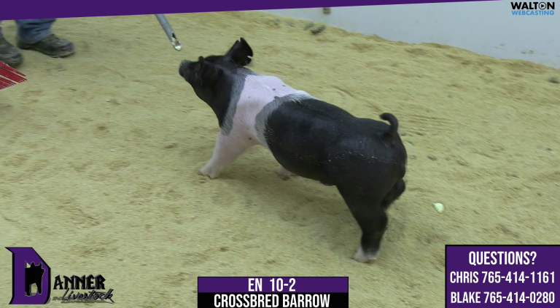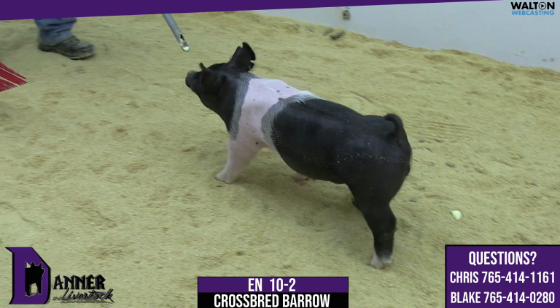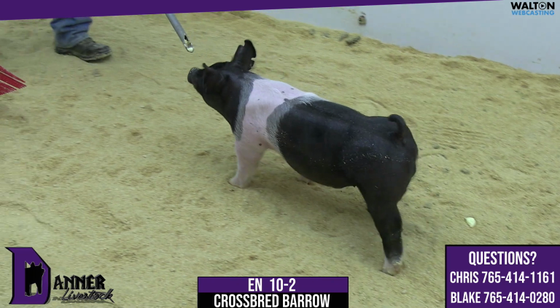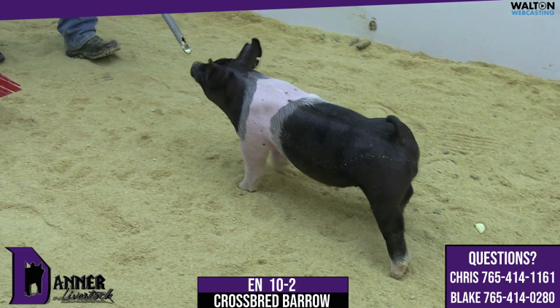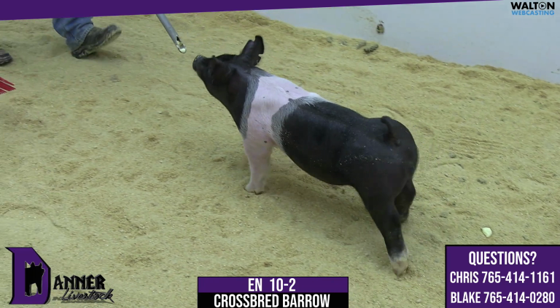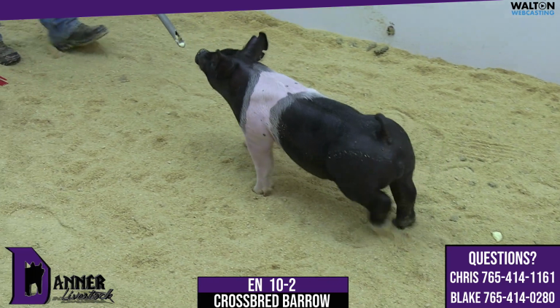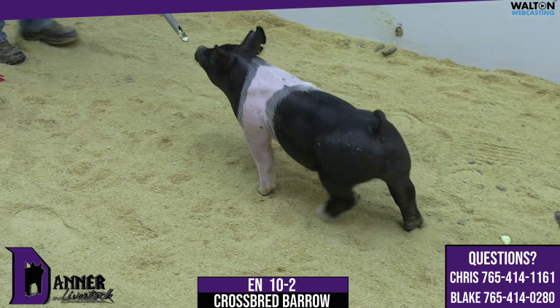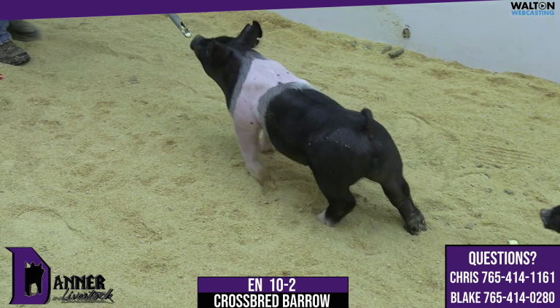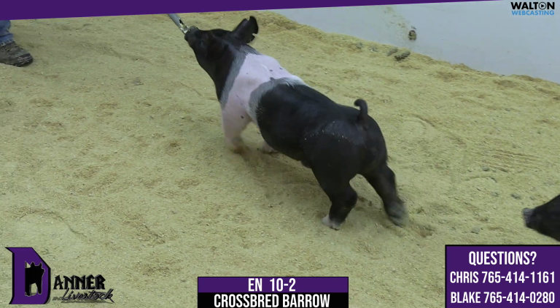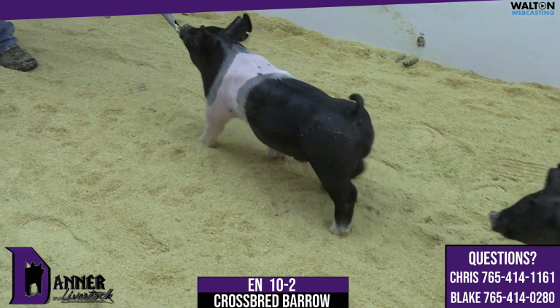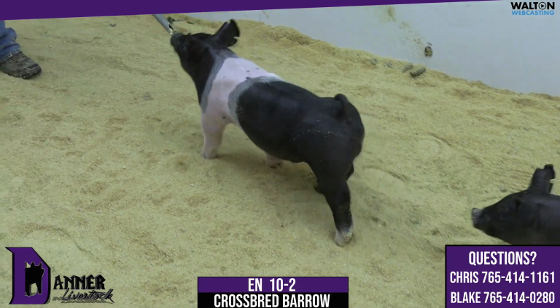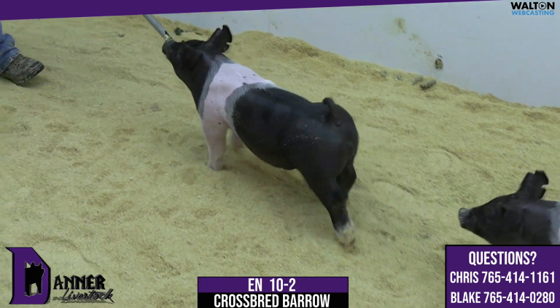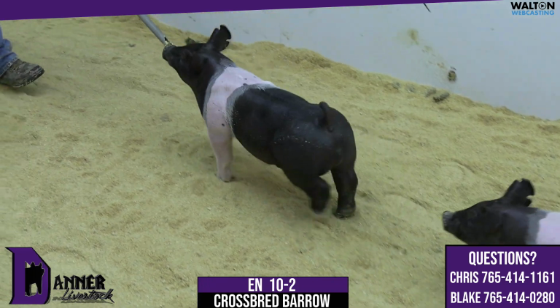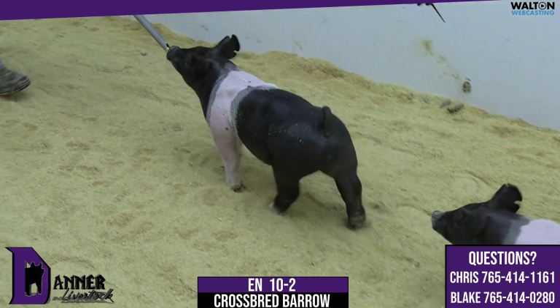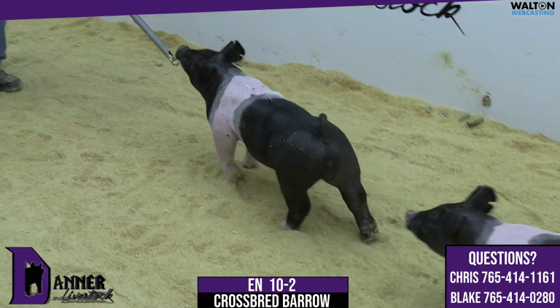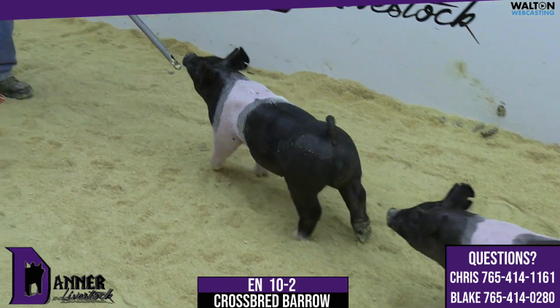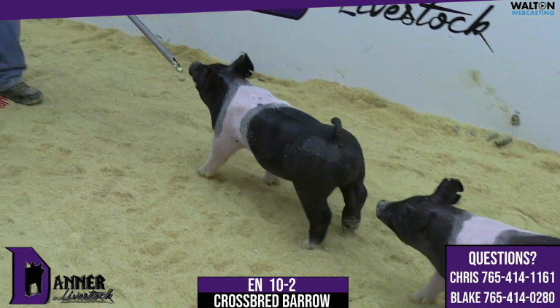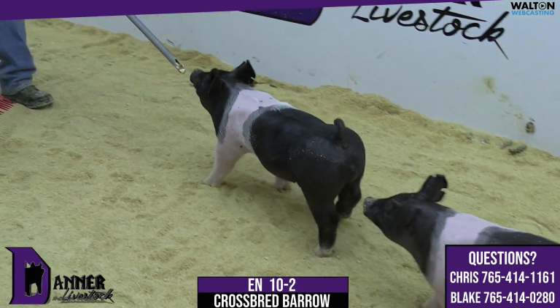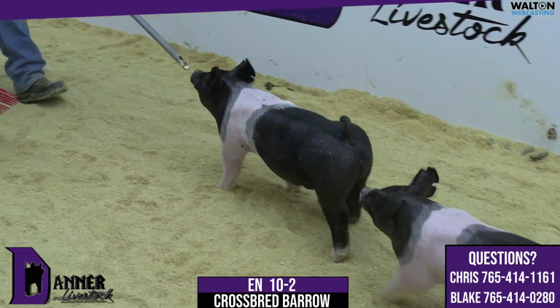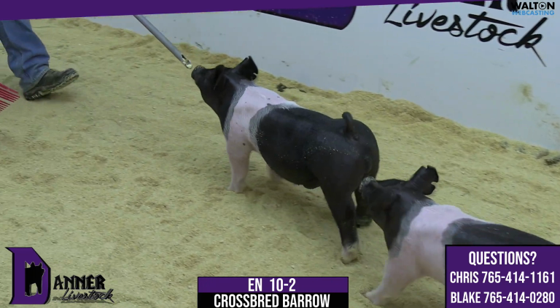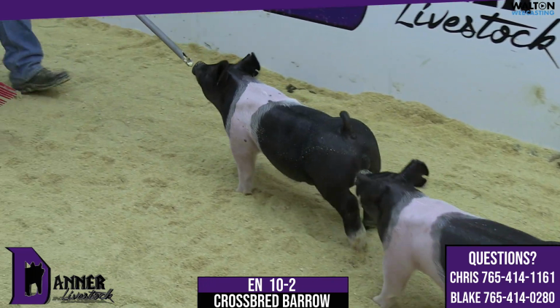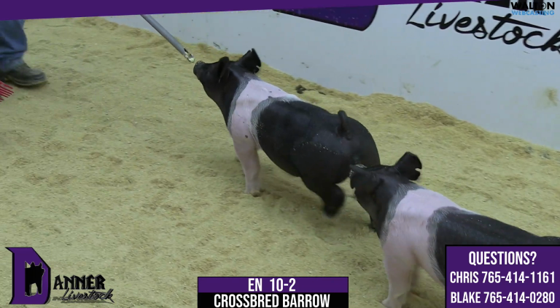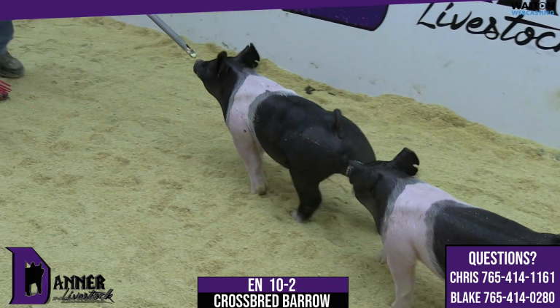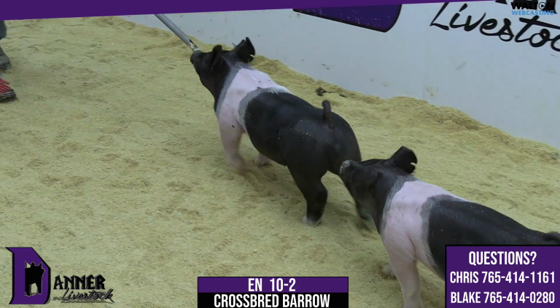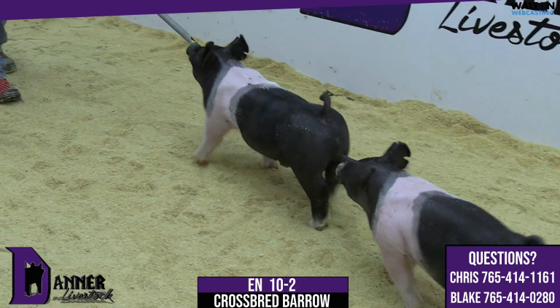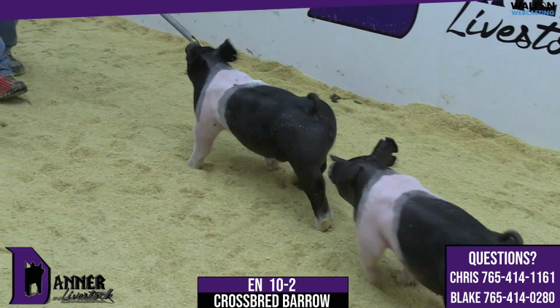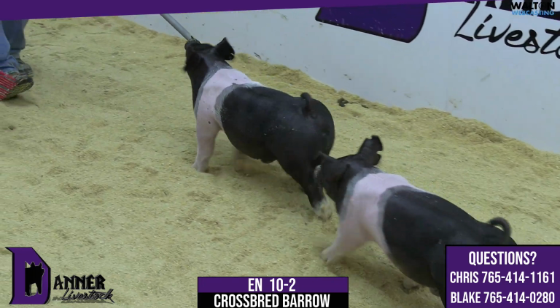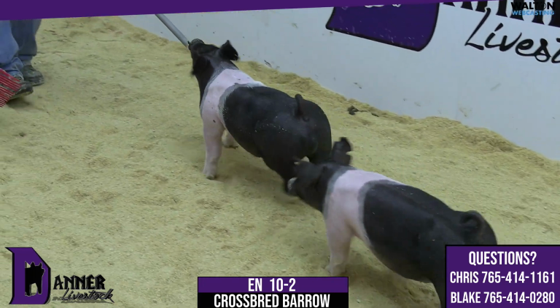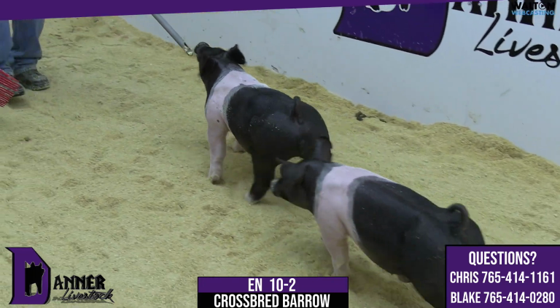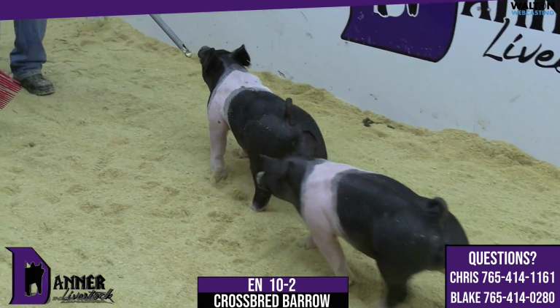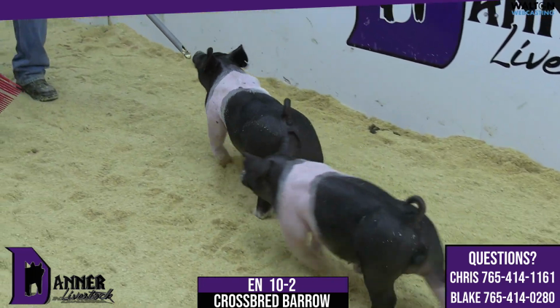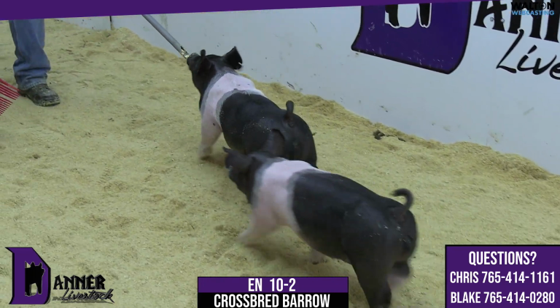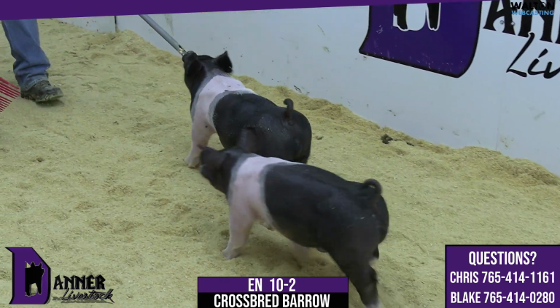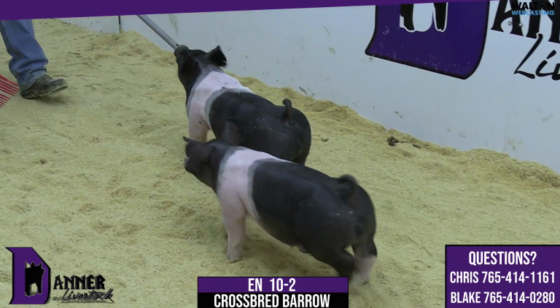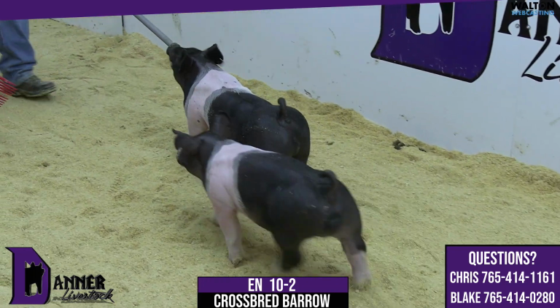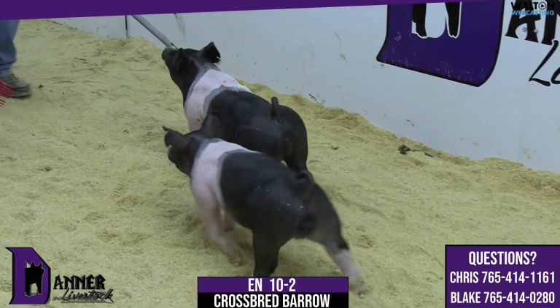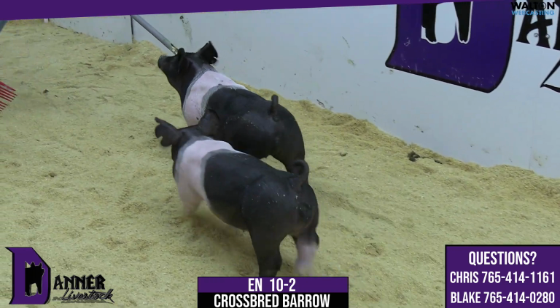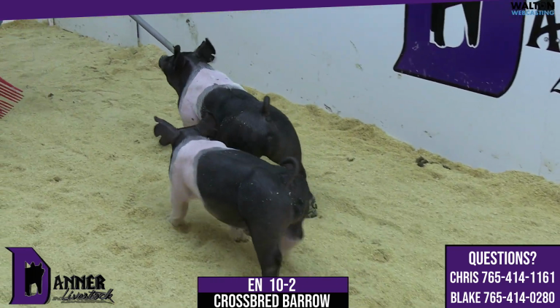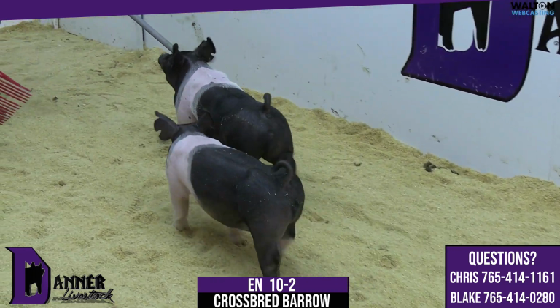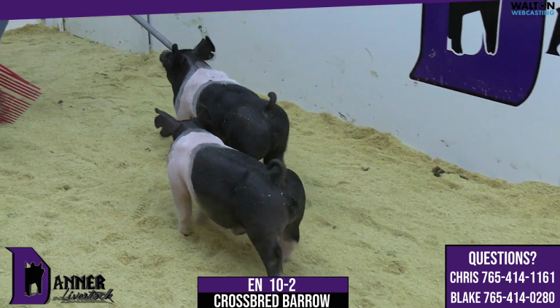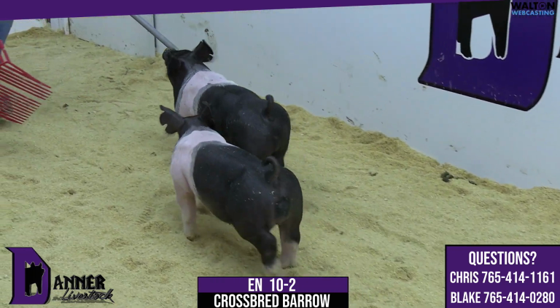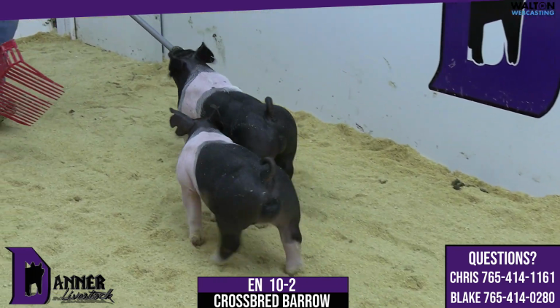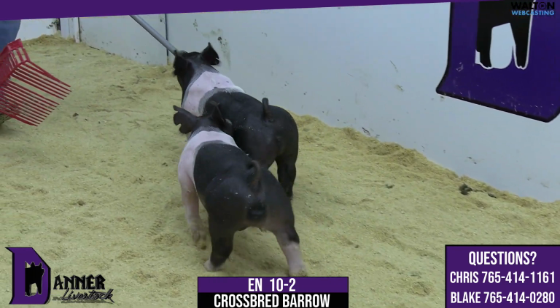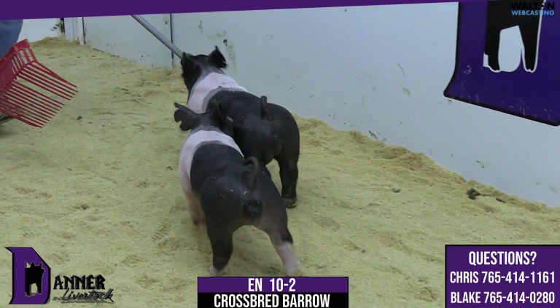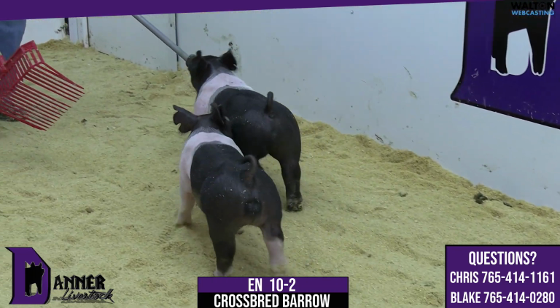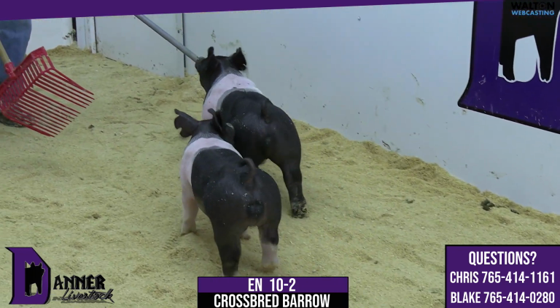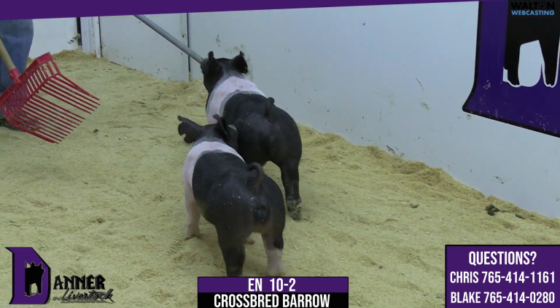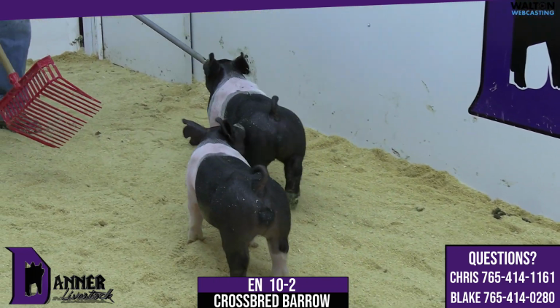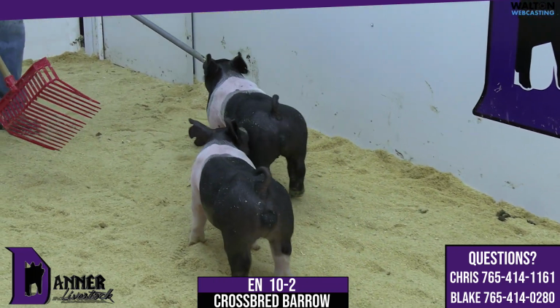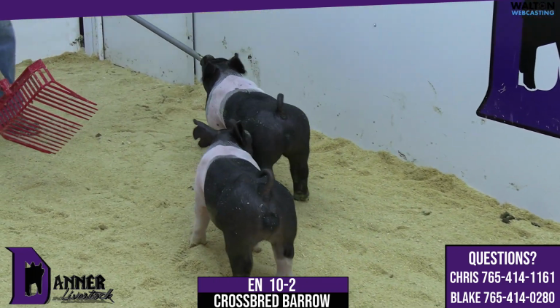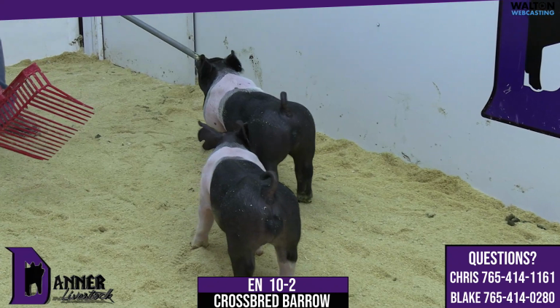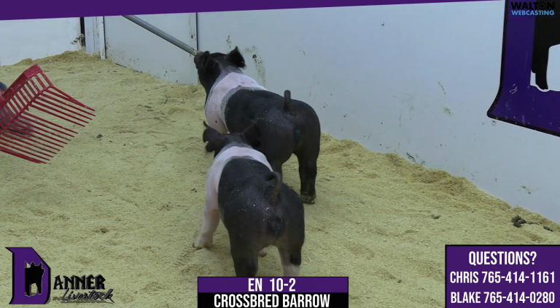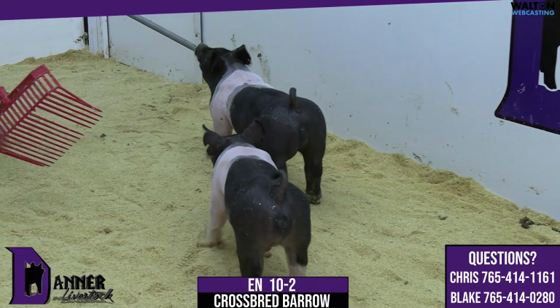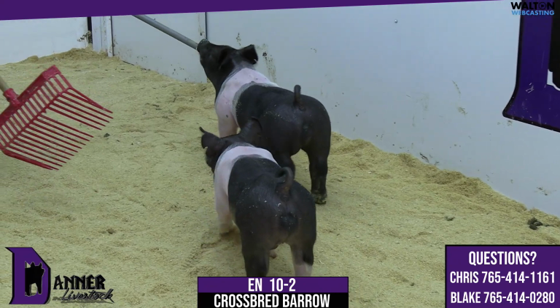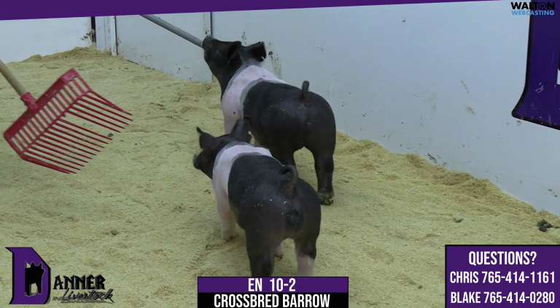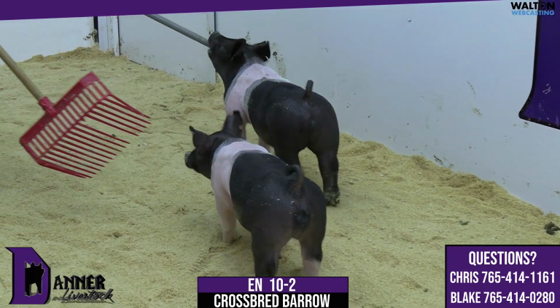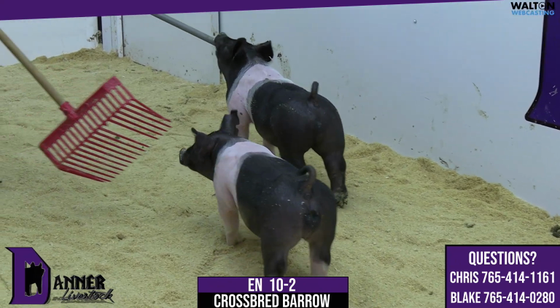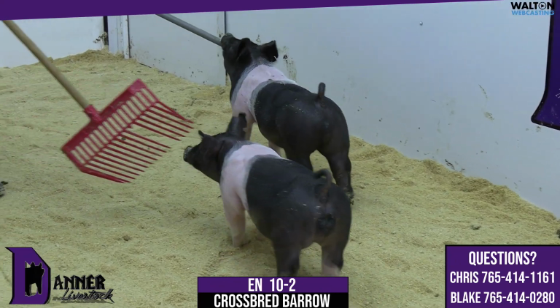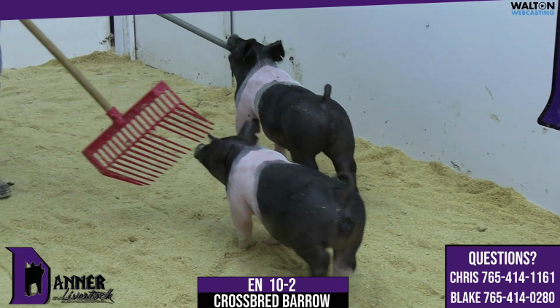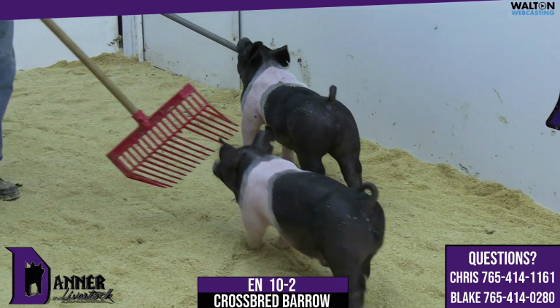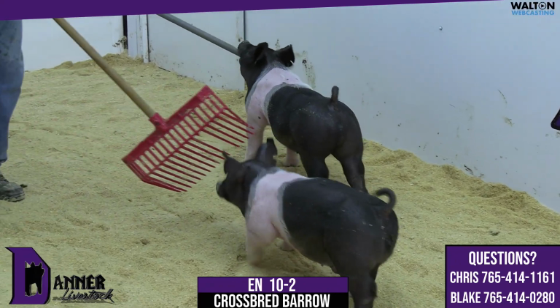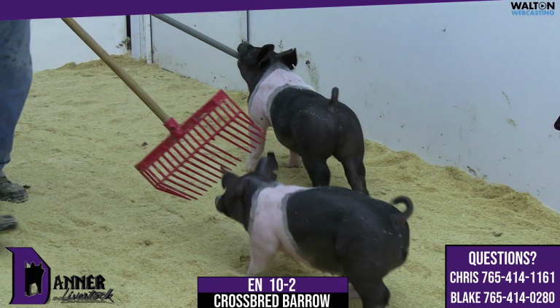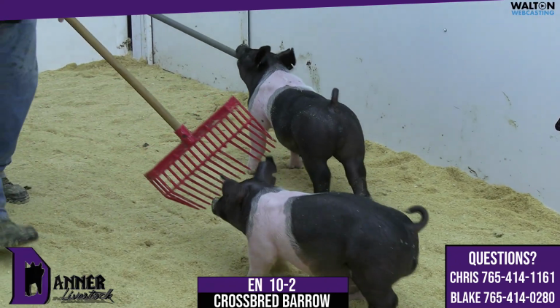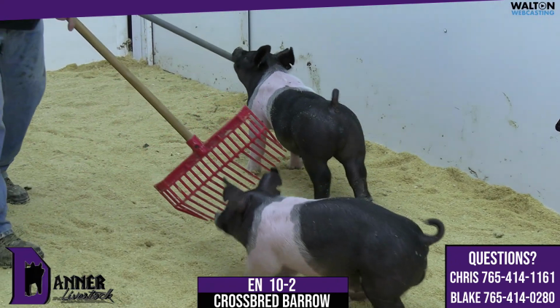Barrow, ear notch 10-2. Pedigree is Bouncer on a Walnut, First Kiss undisputed sow.